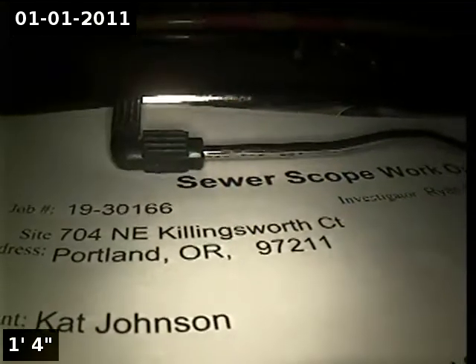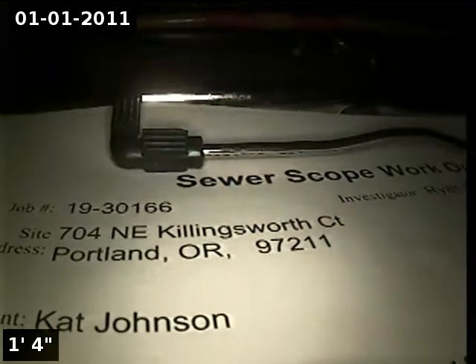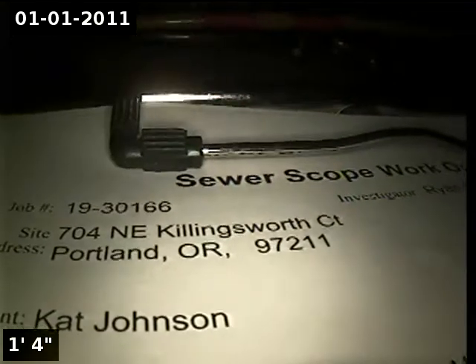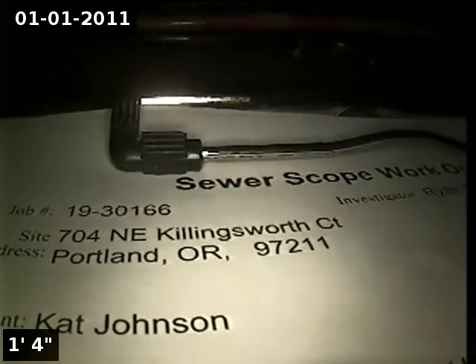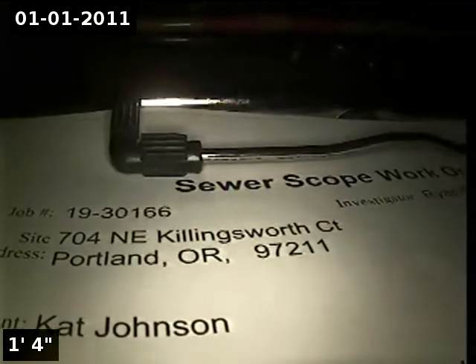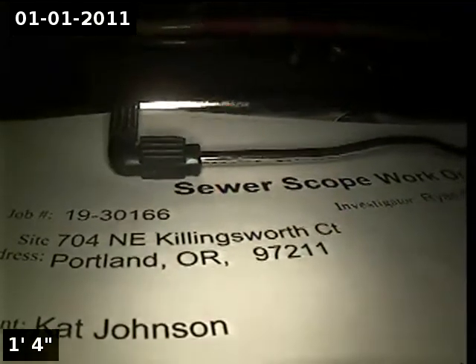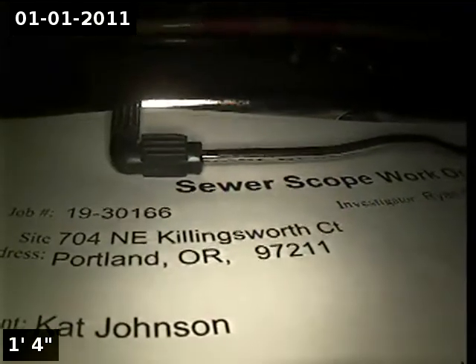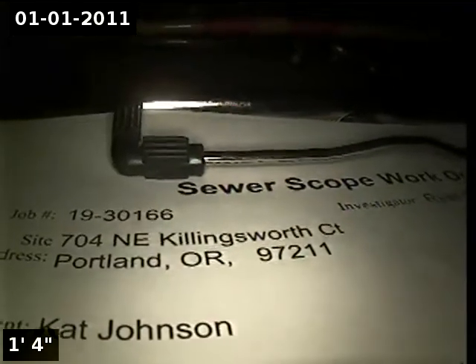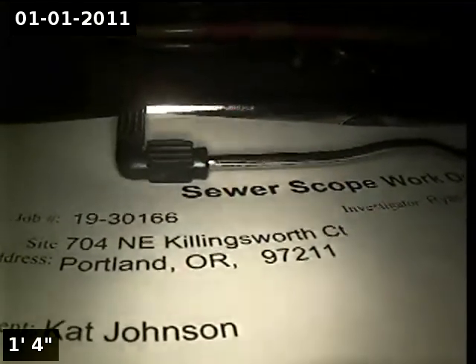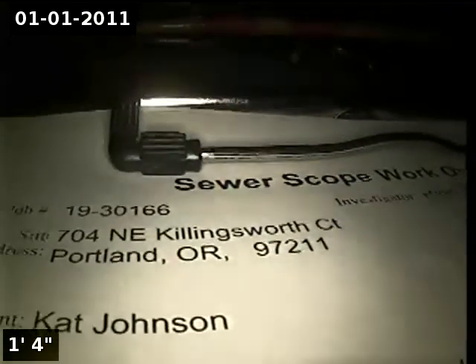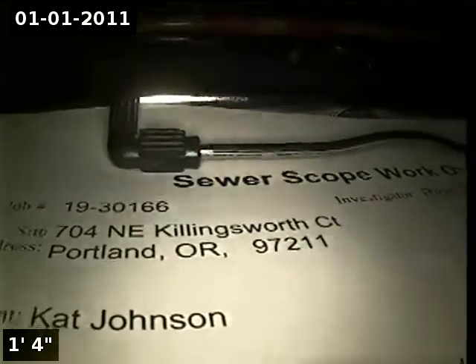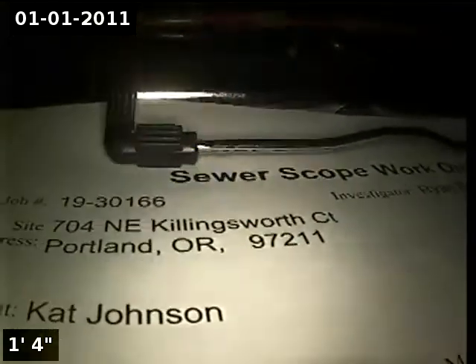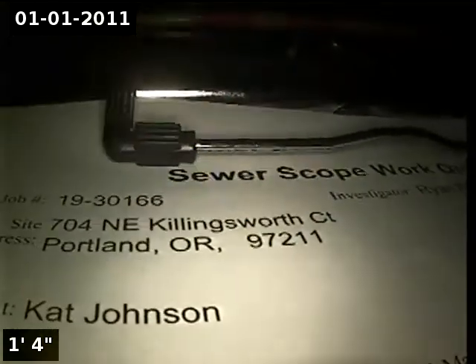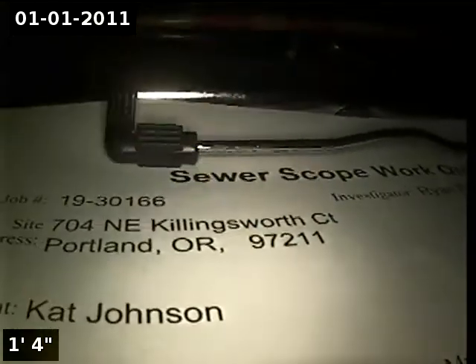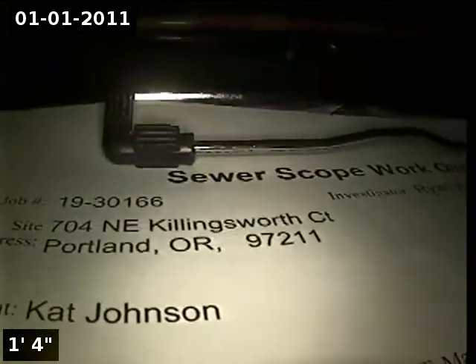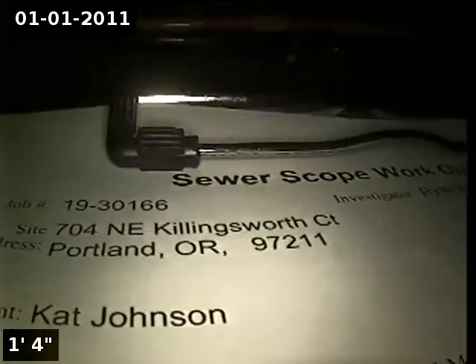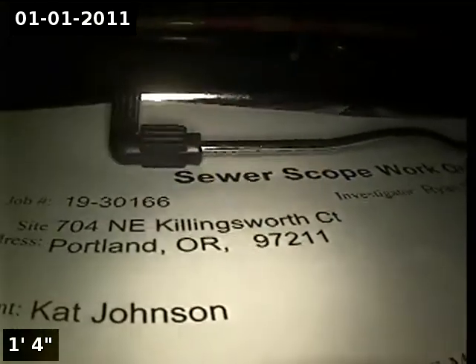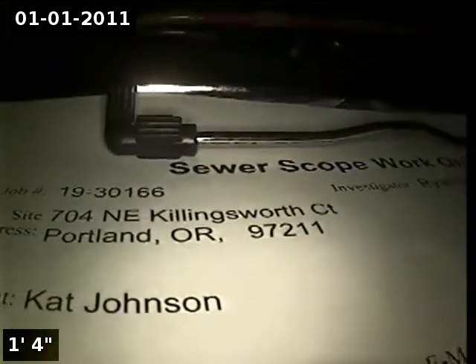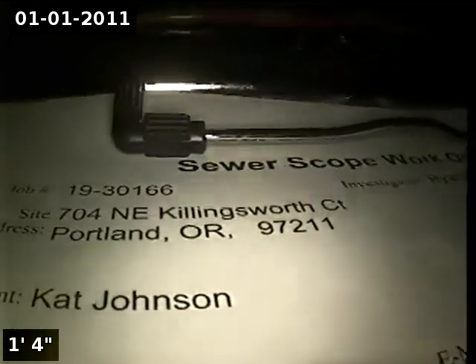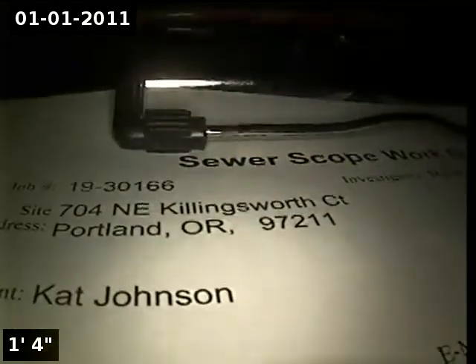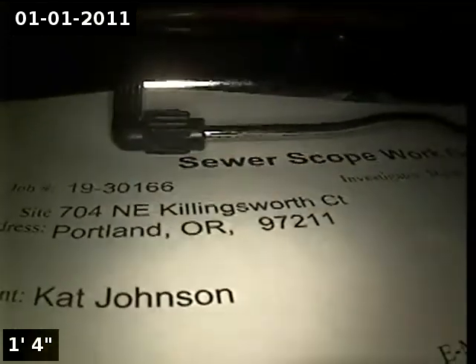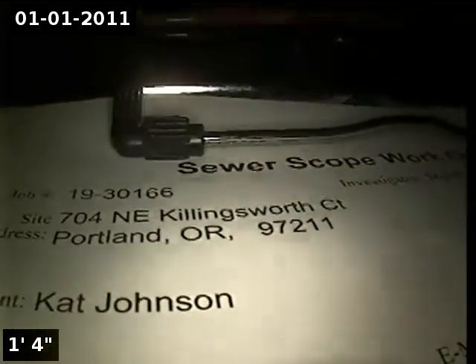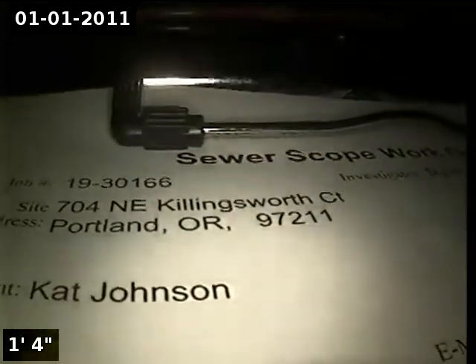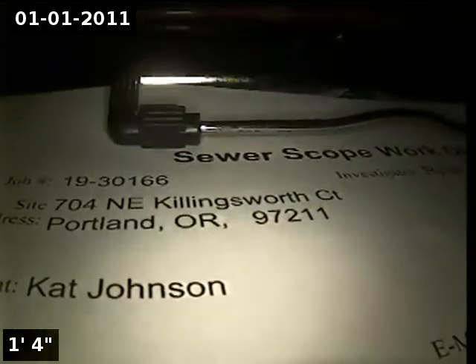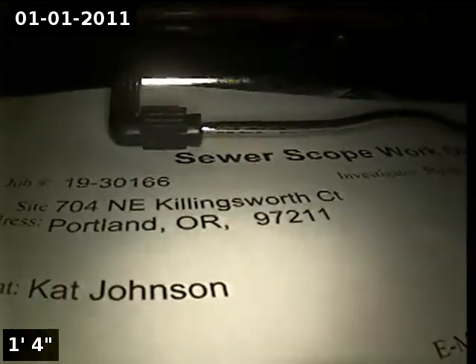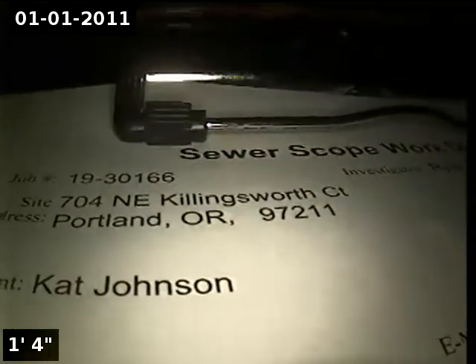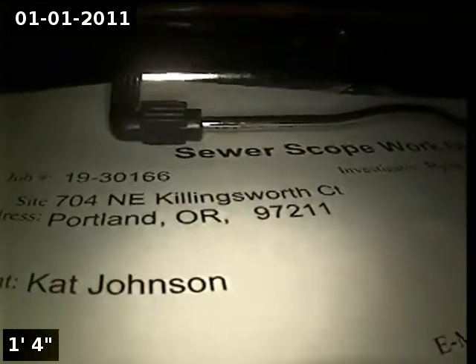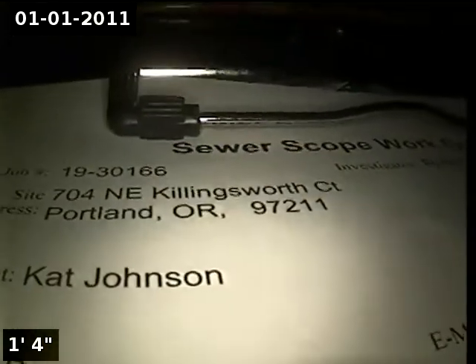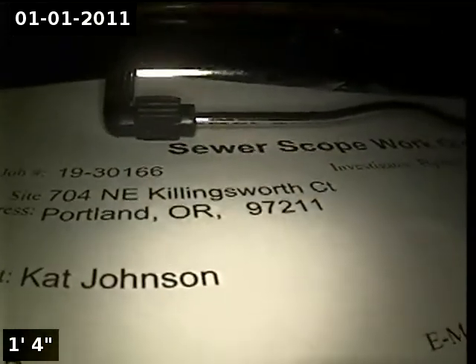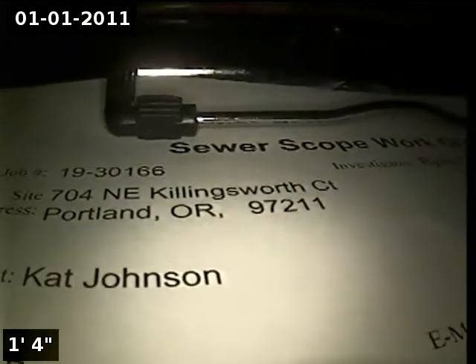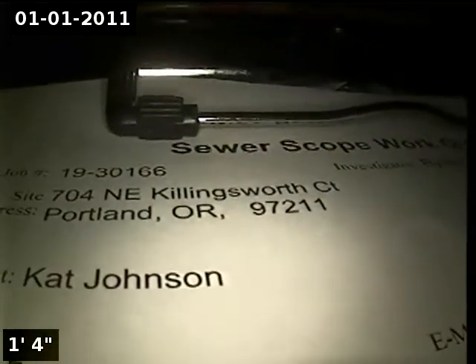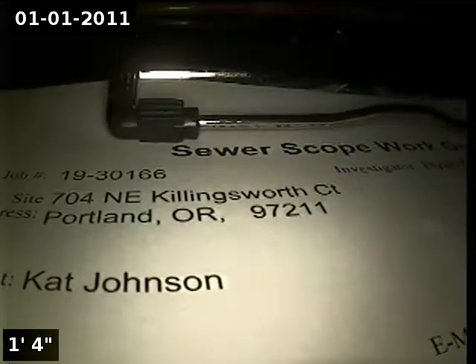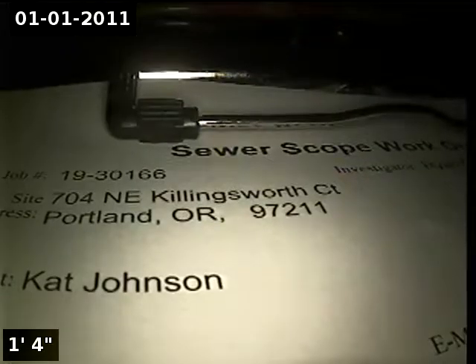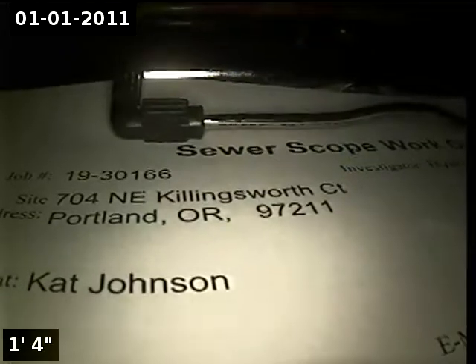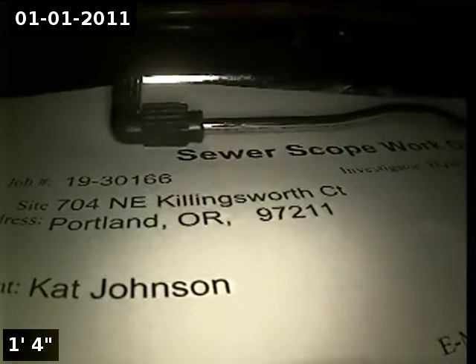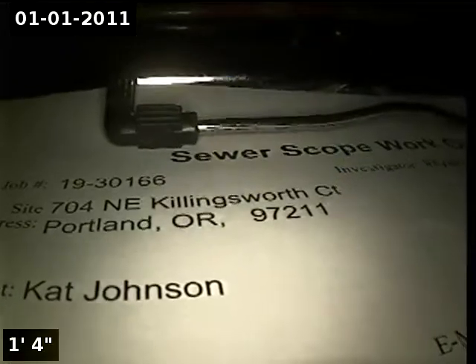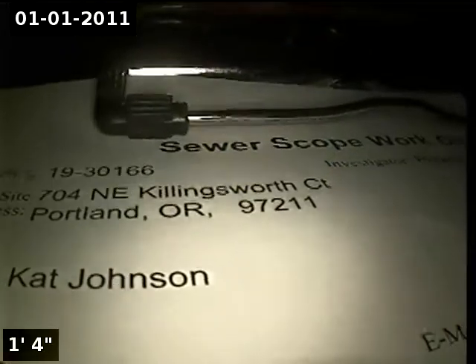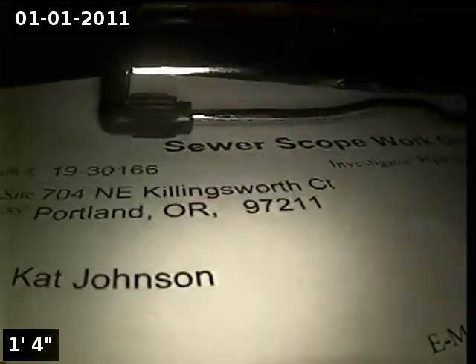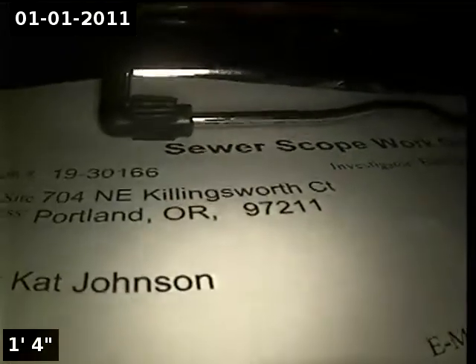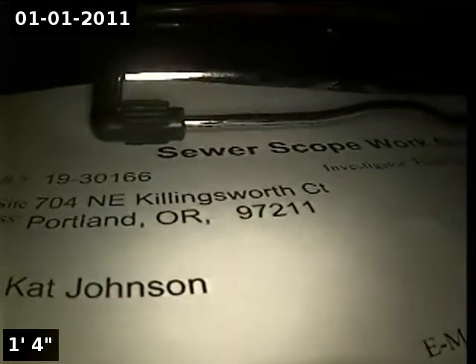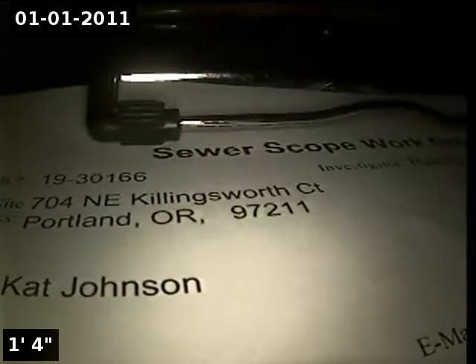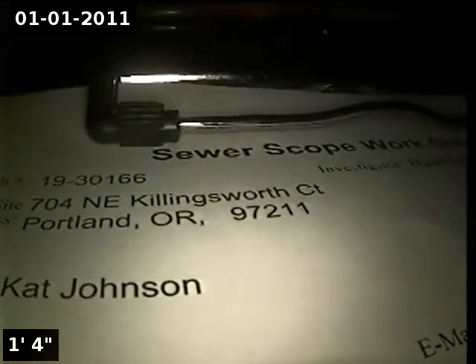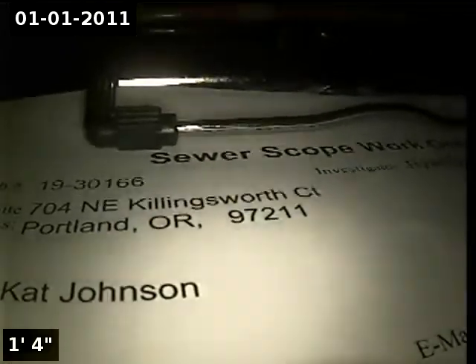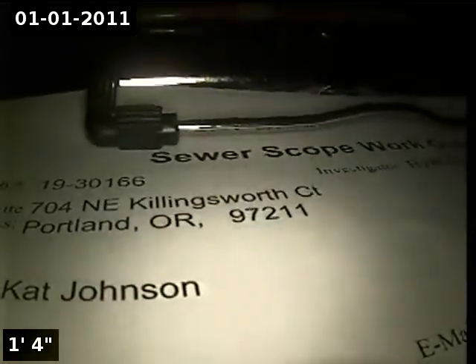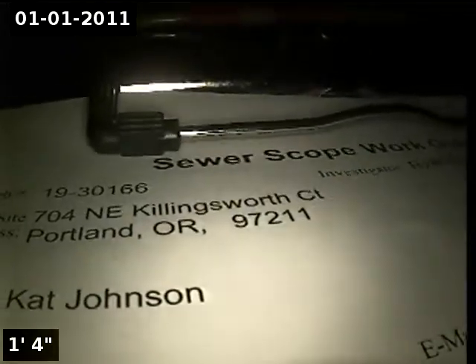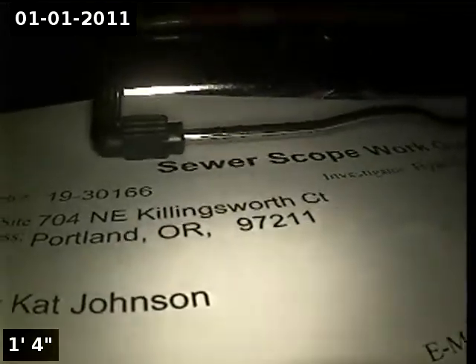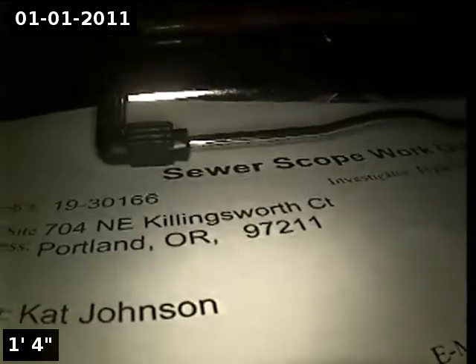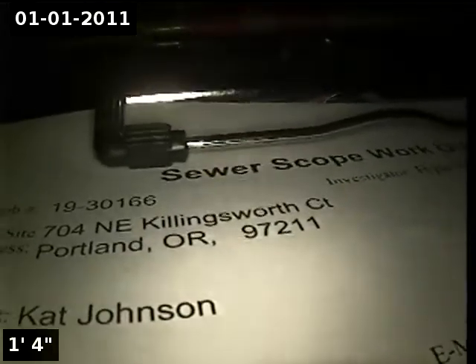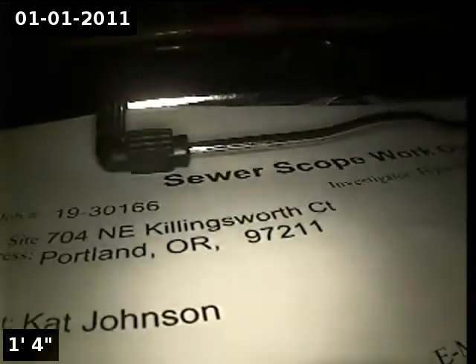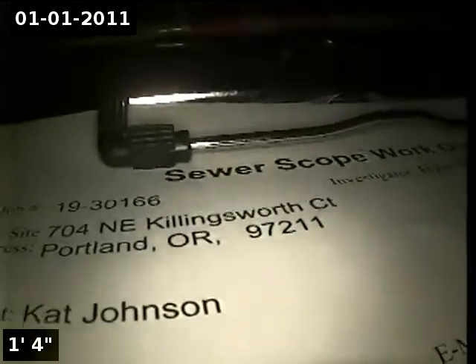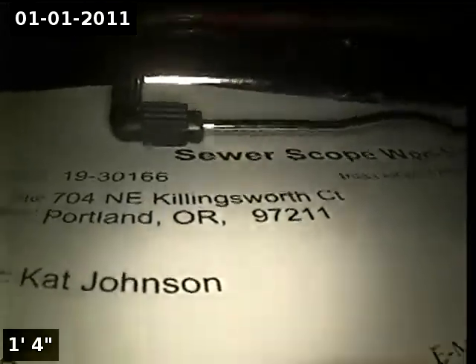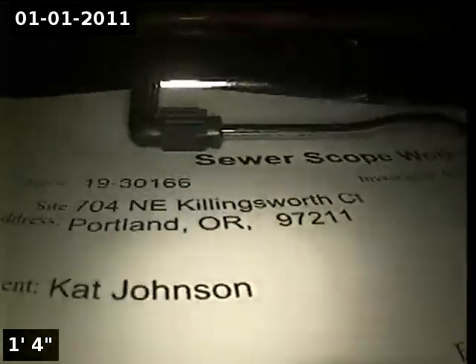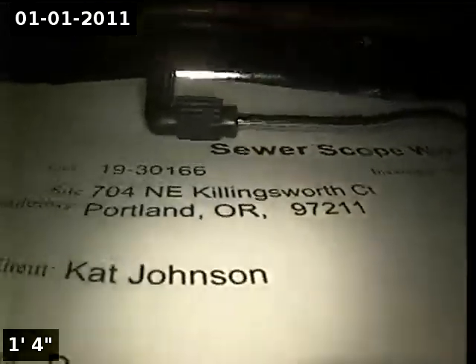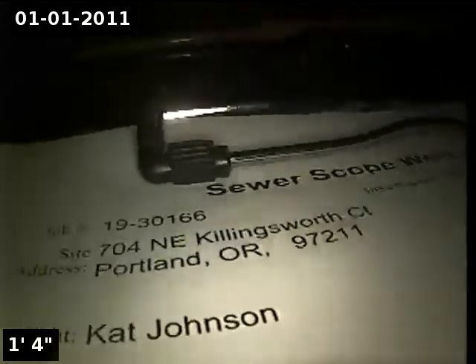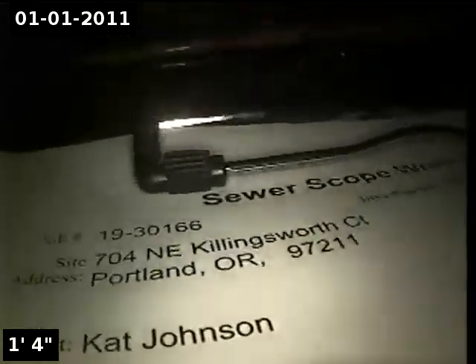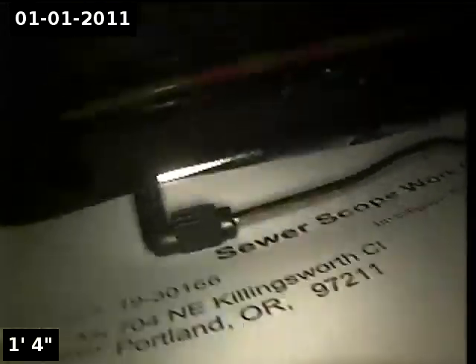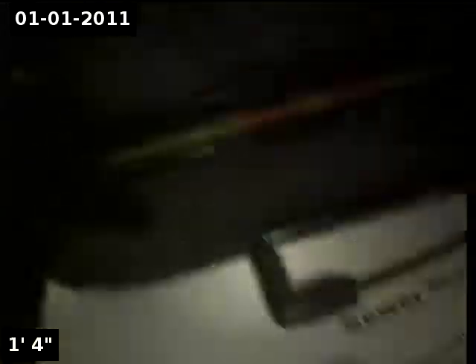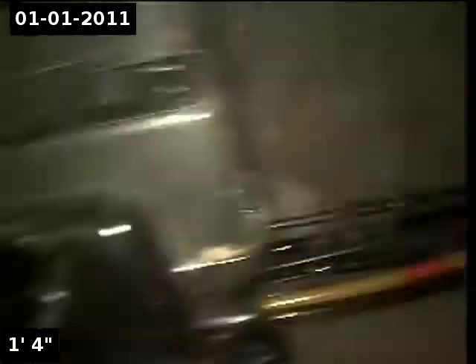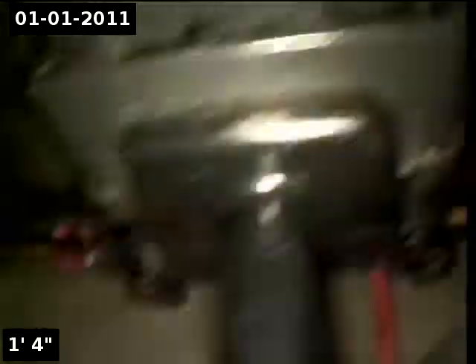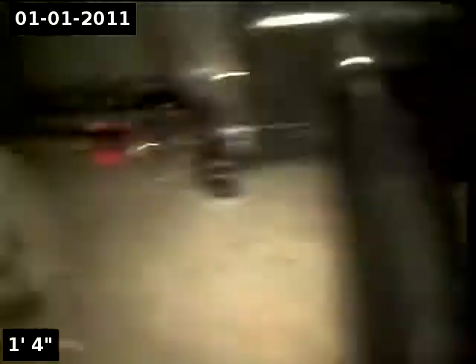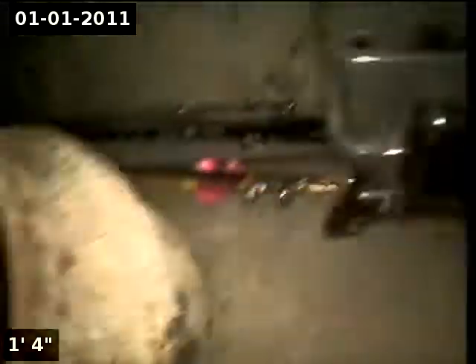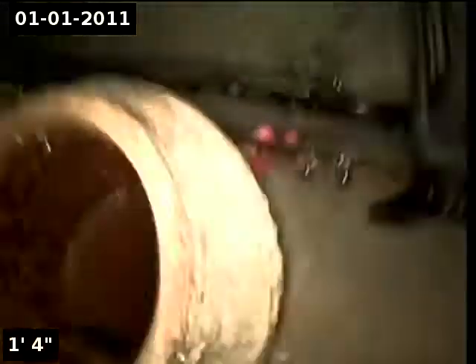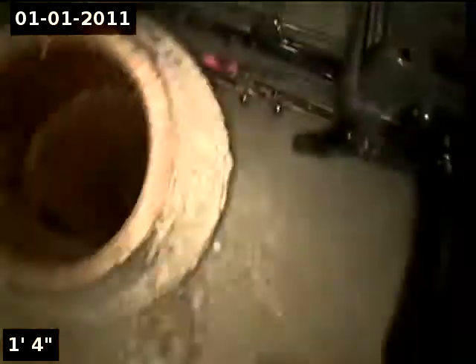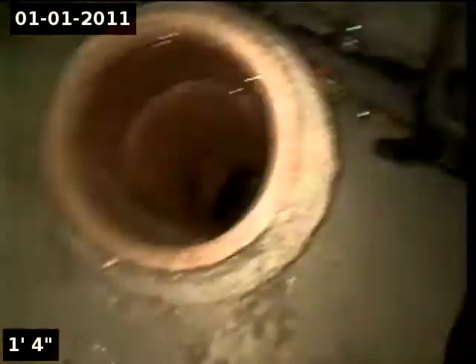This is Ryan with Alpha Environmental. We're at property address 704 Northeast Killingsworth Court in Portland. We're here for a sewer inspection.